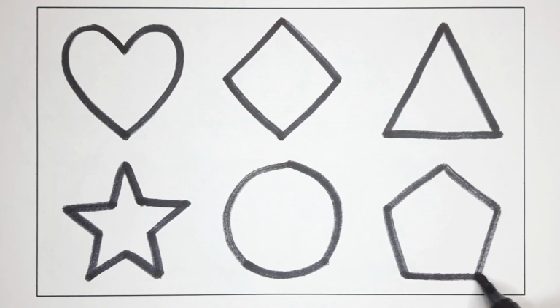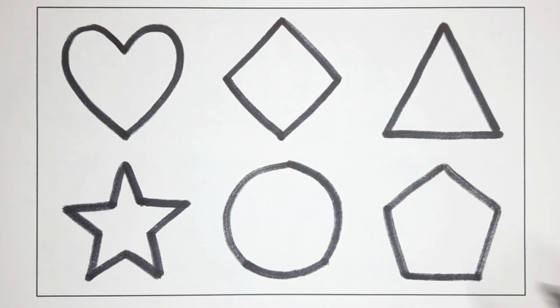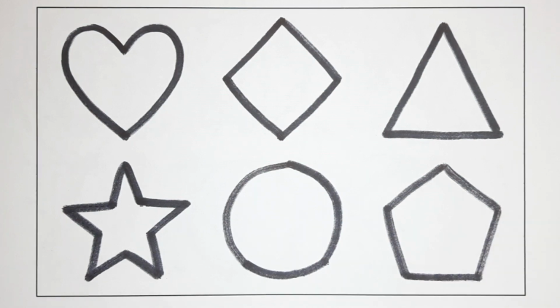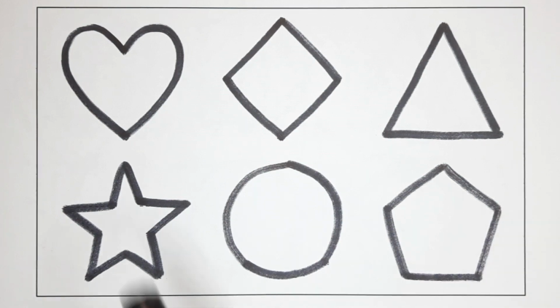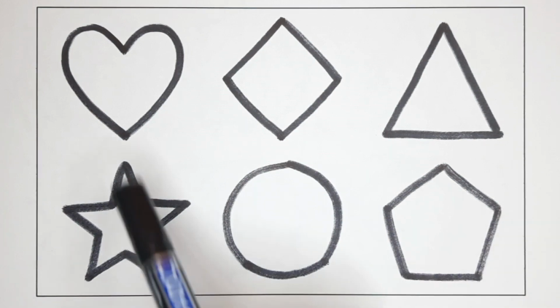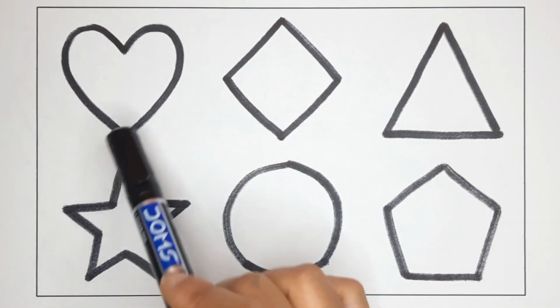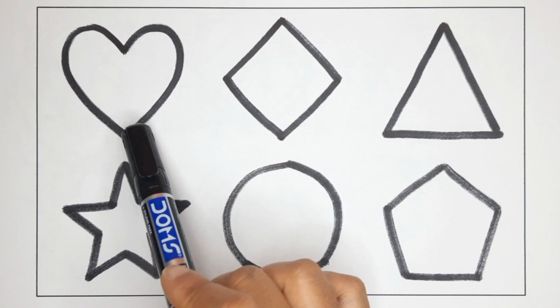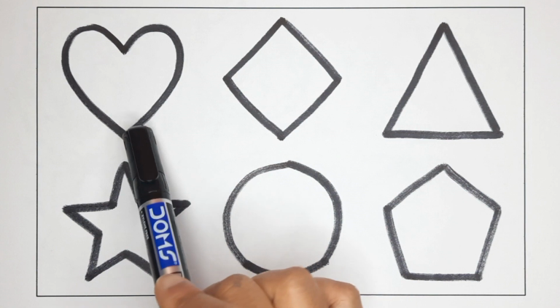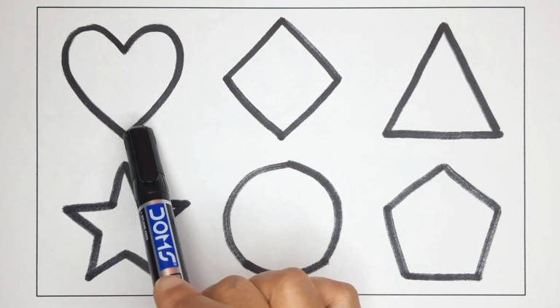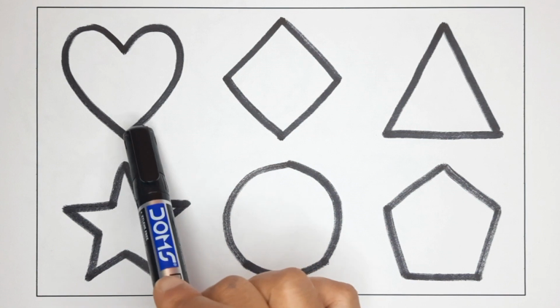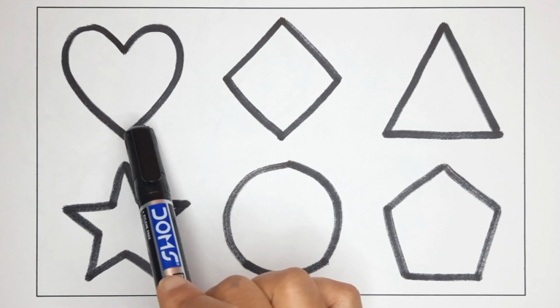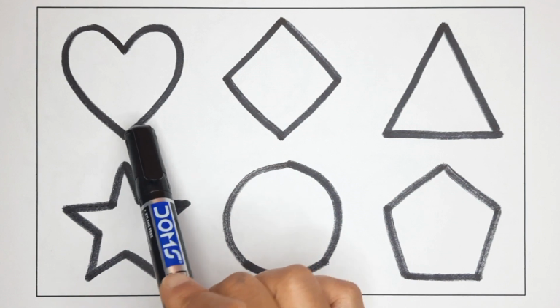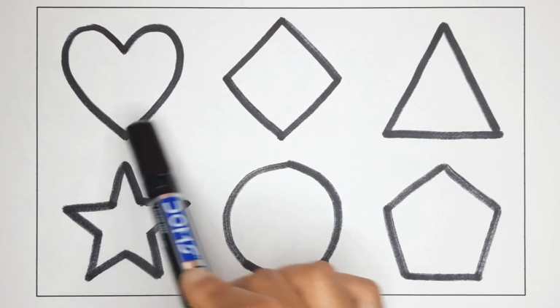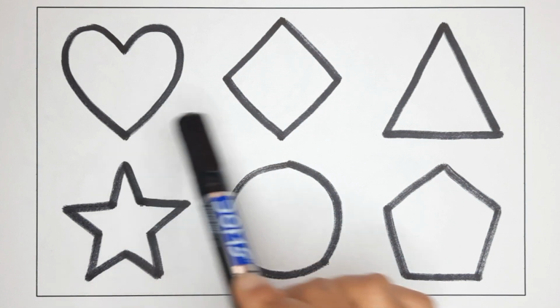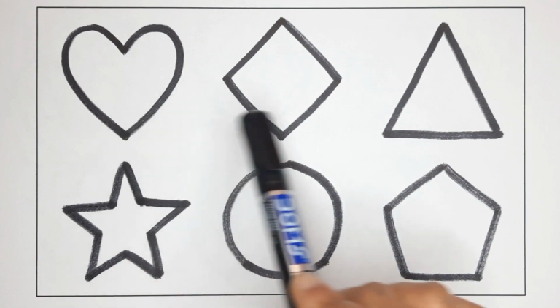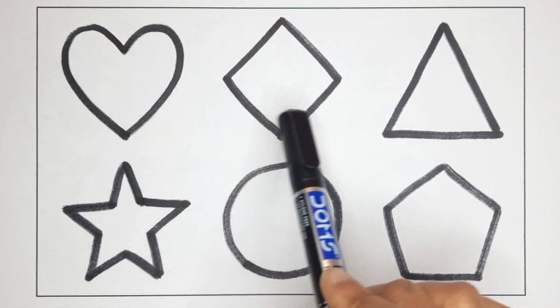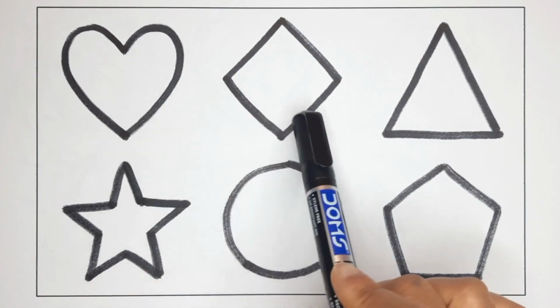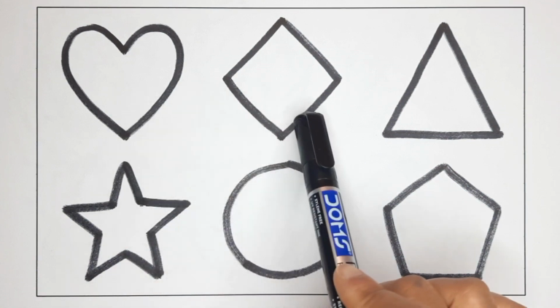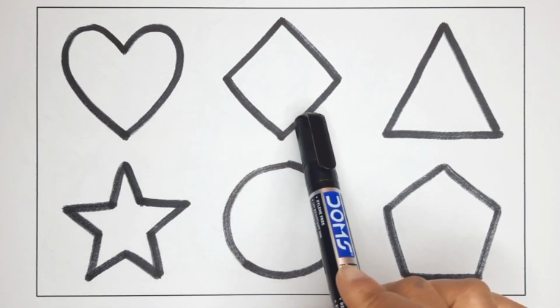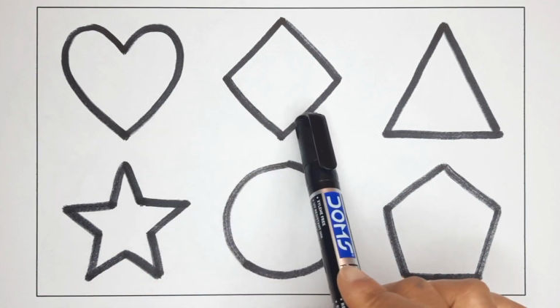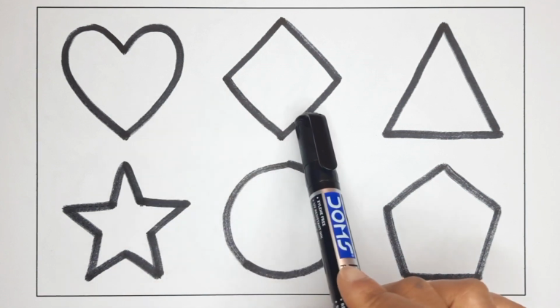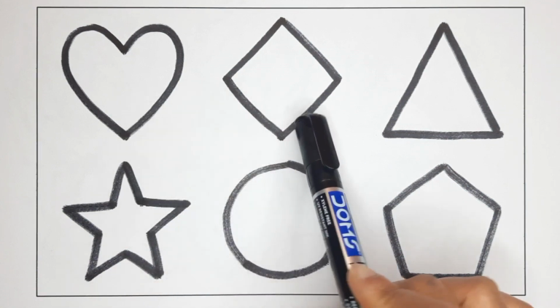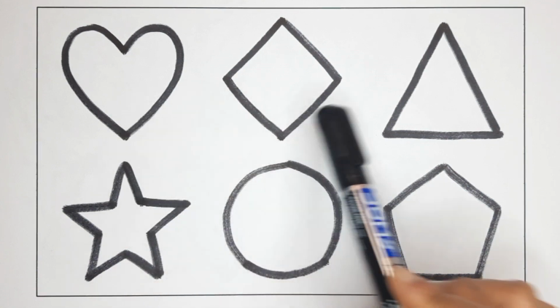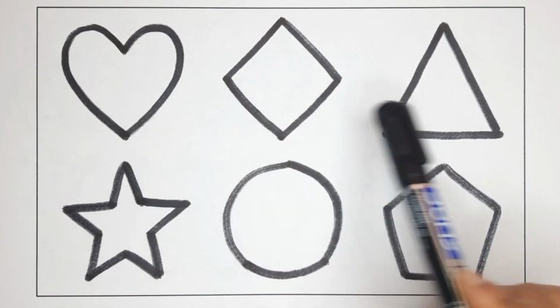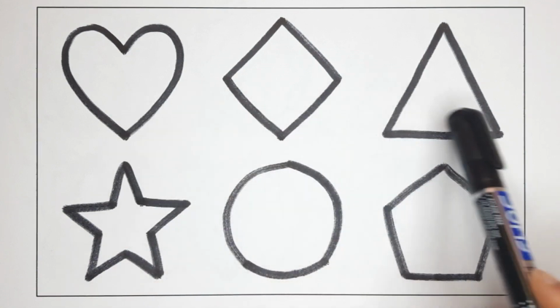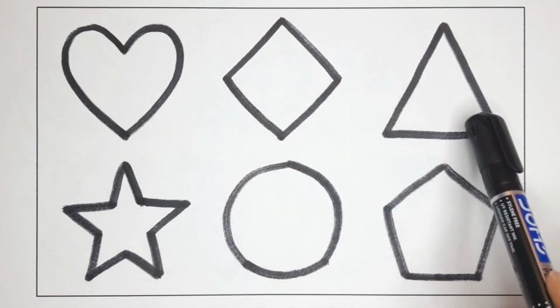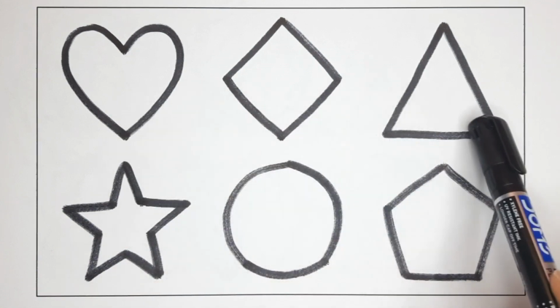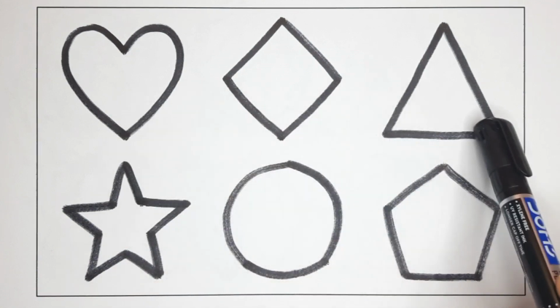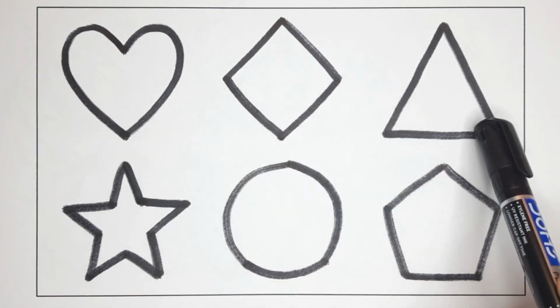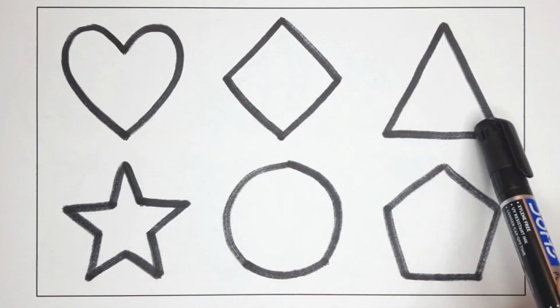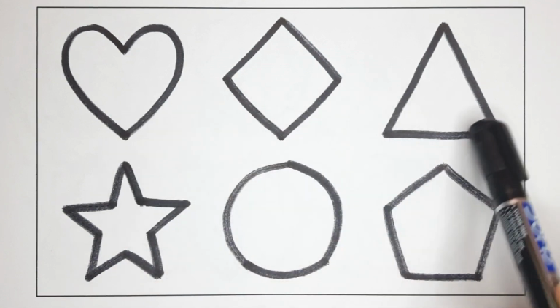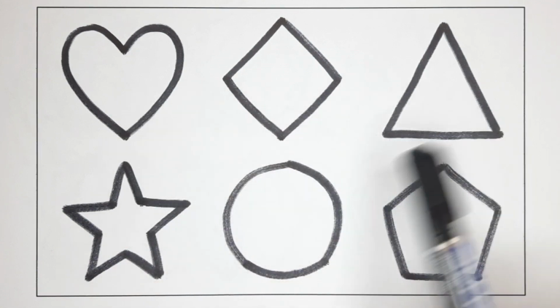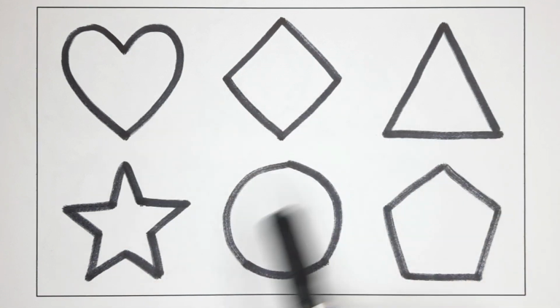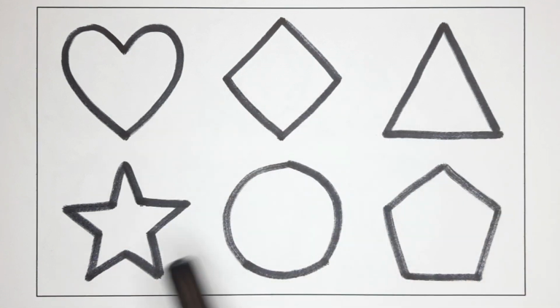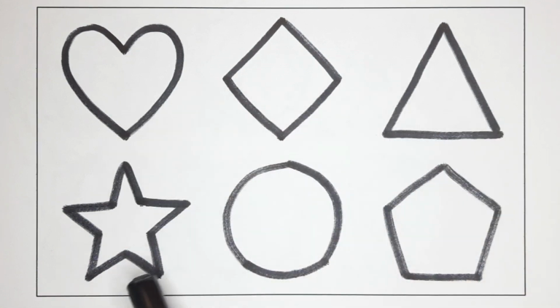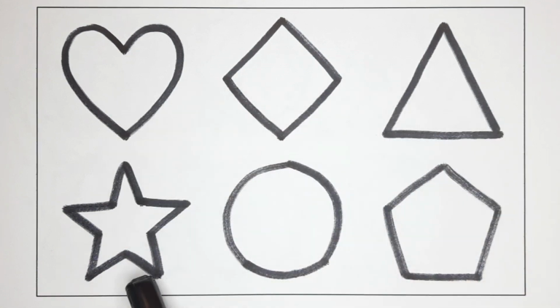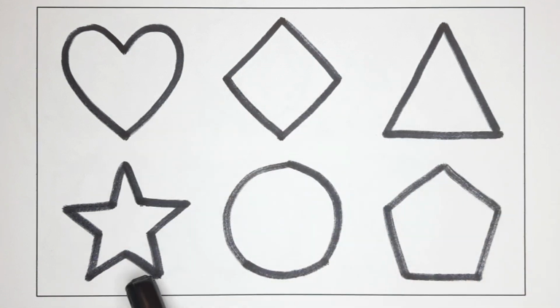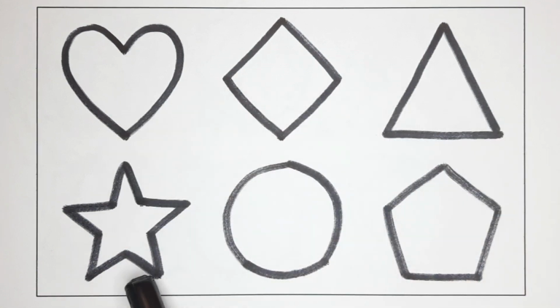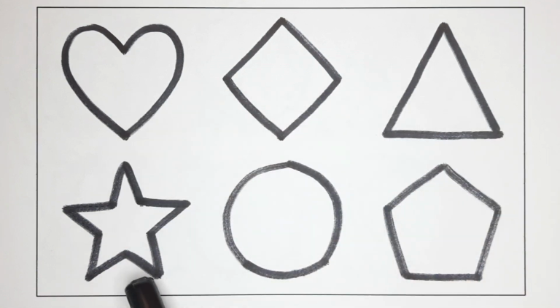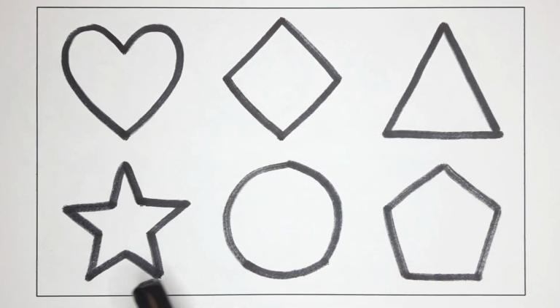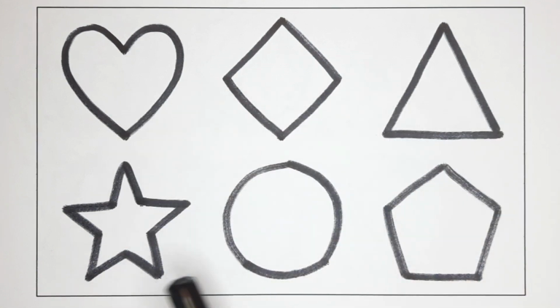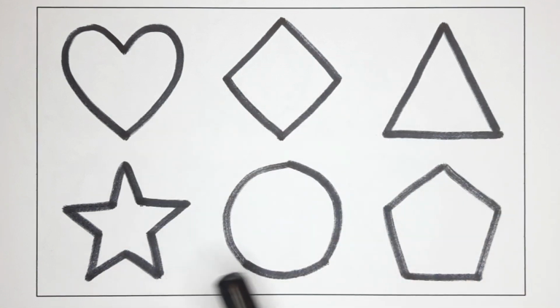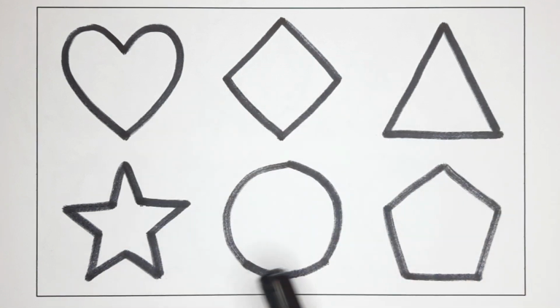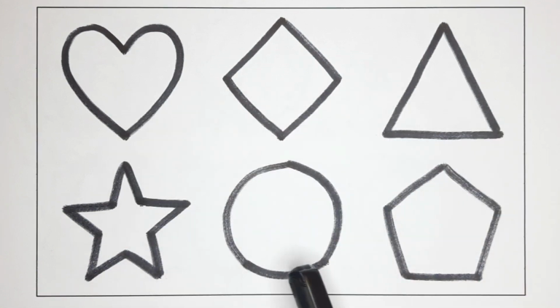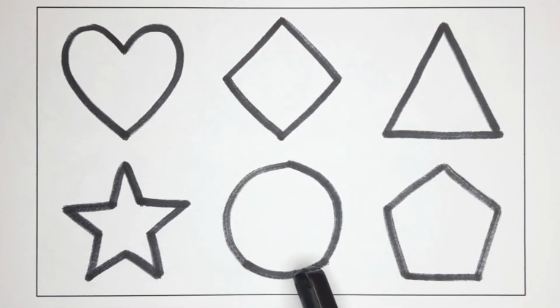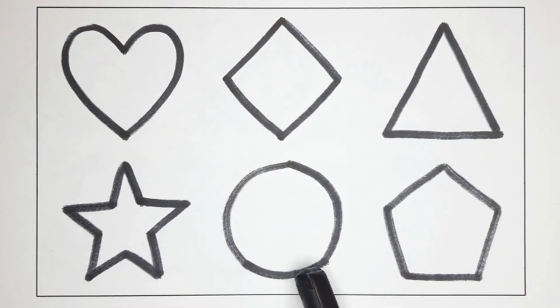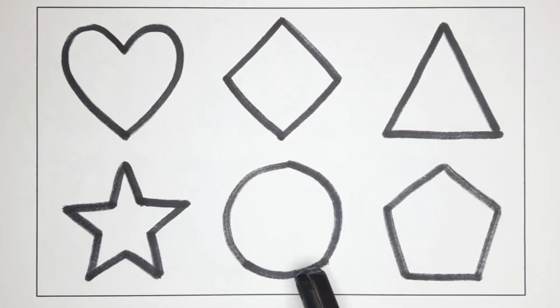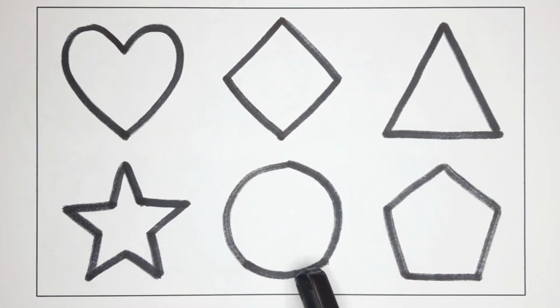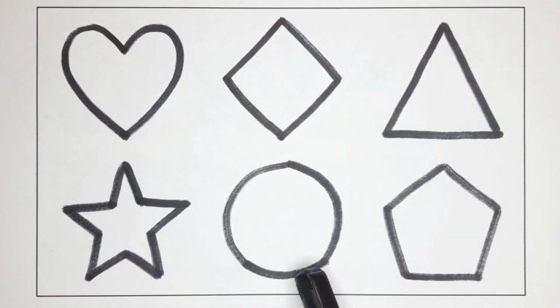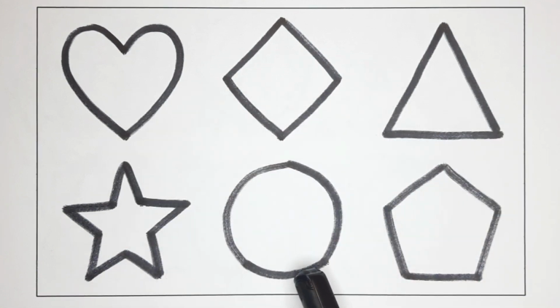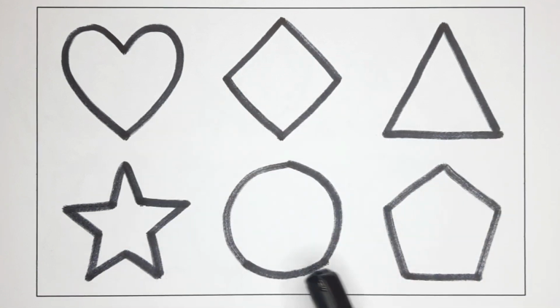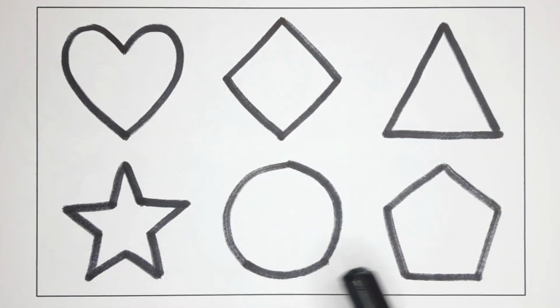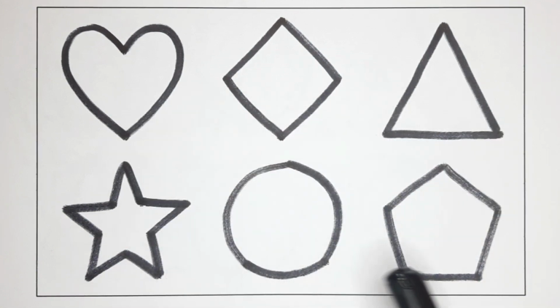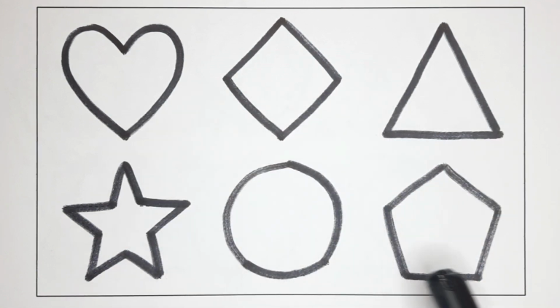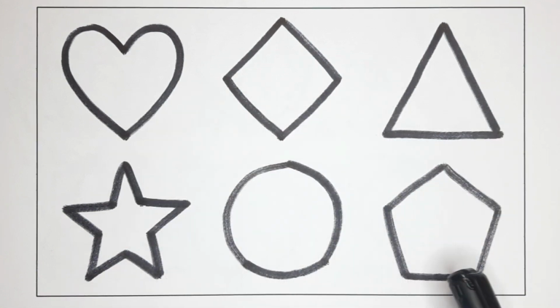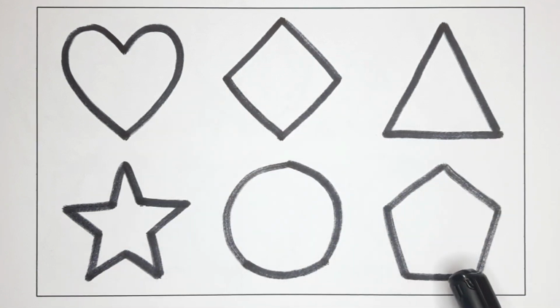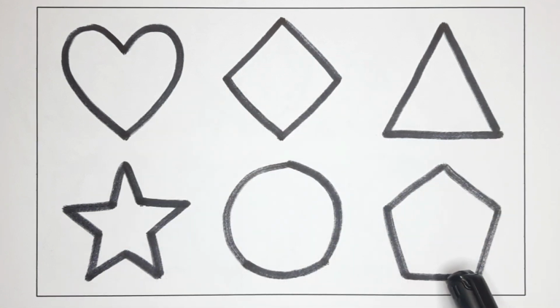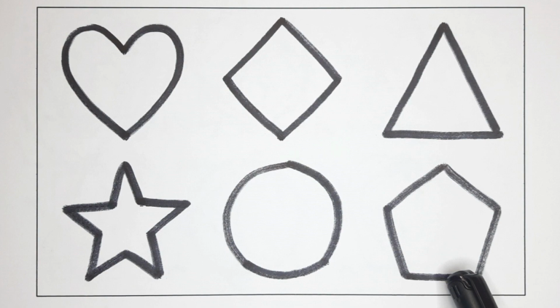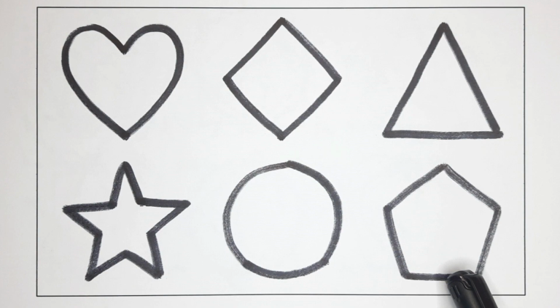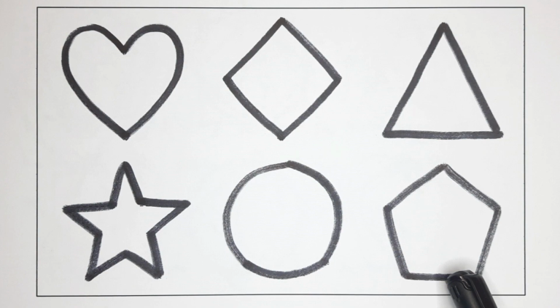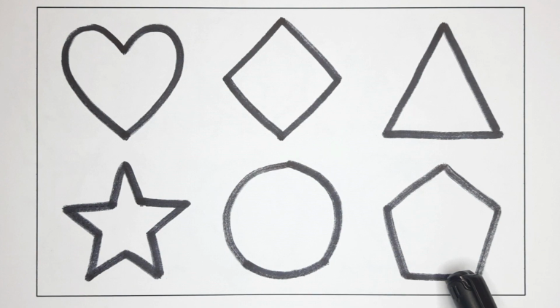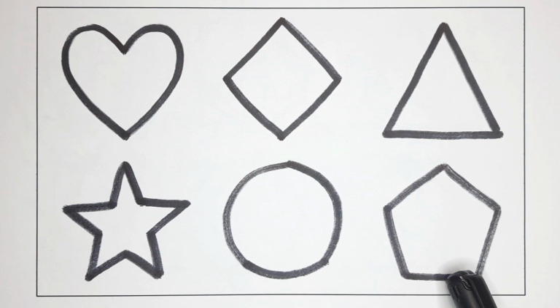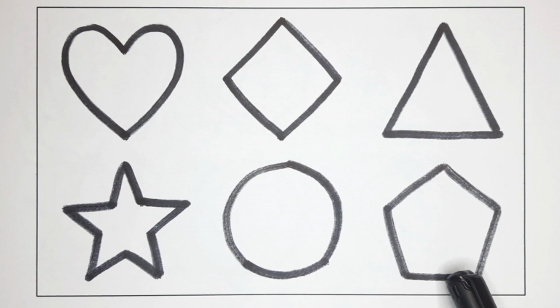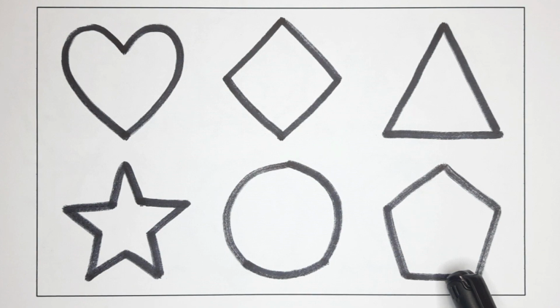Heart, rhombus, triangle, star, circle, Pentagon.